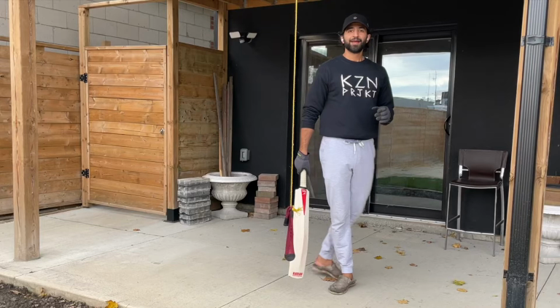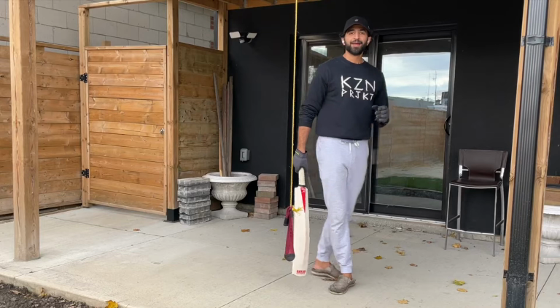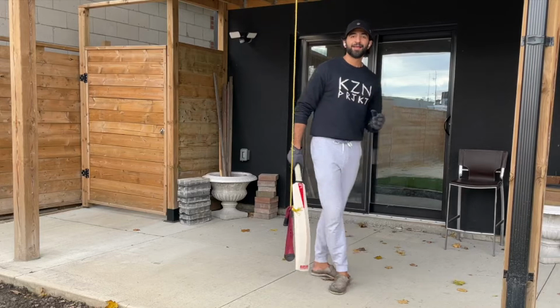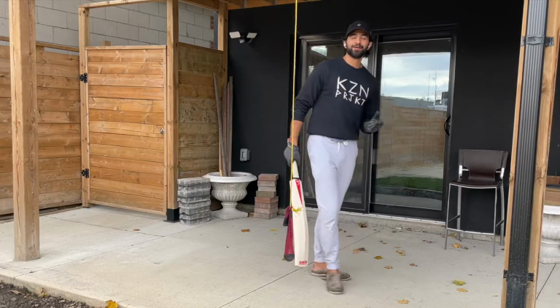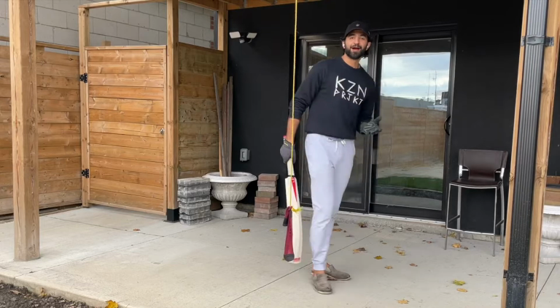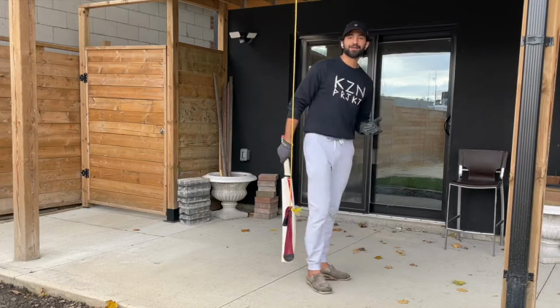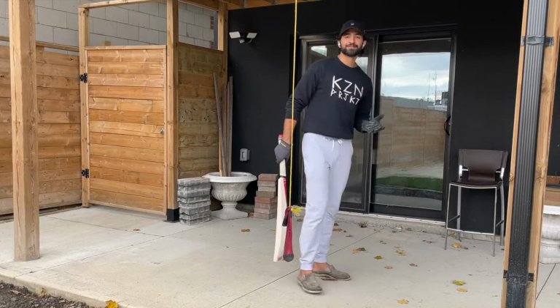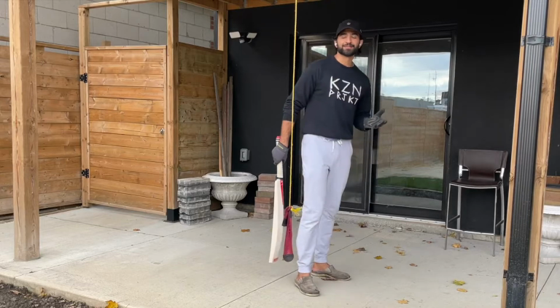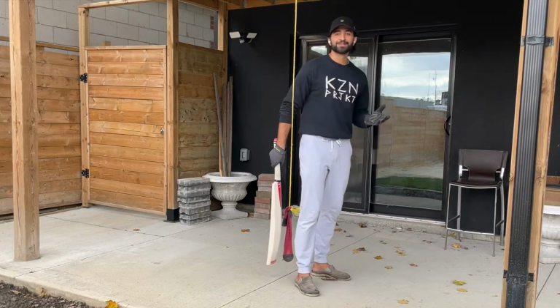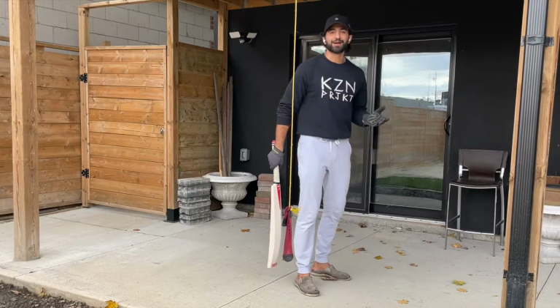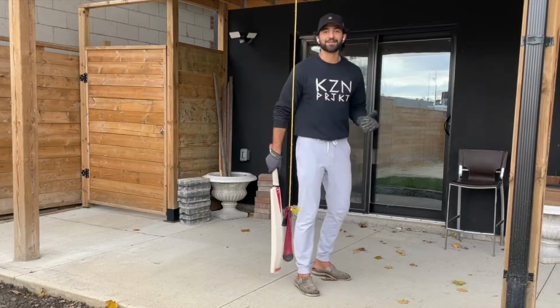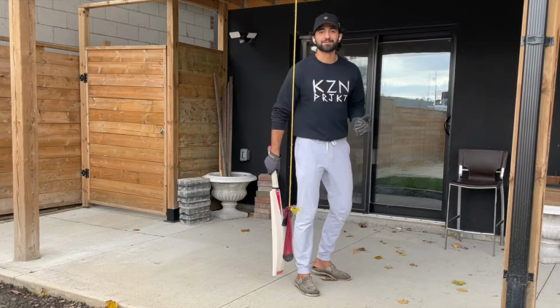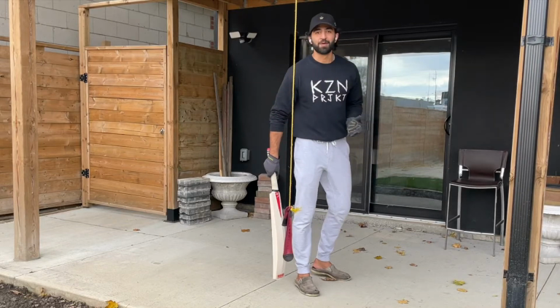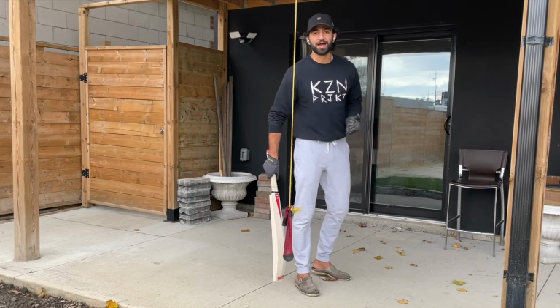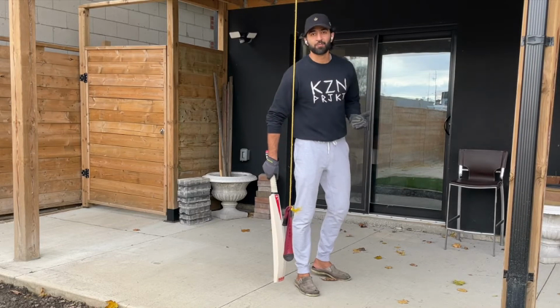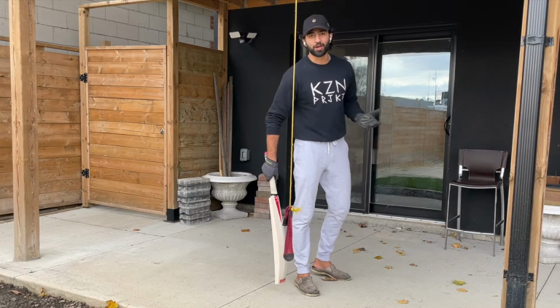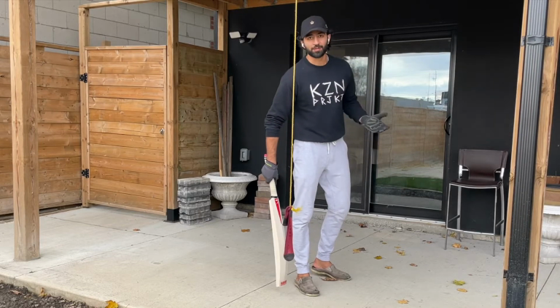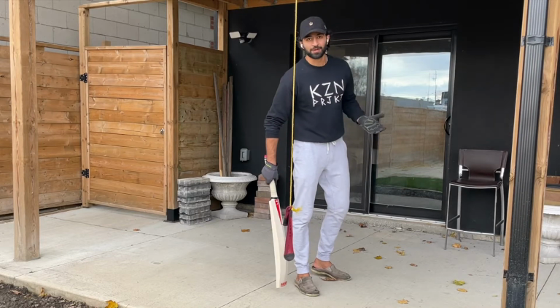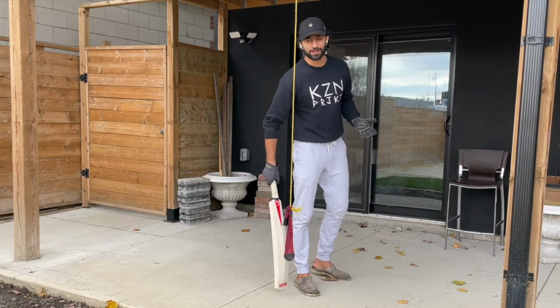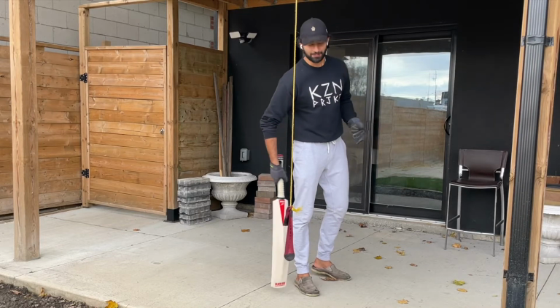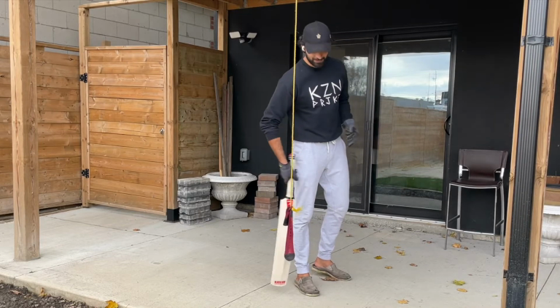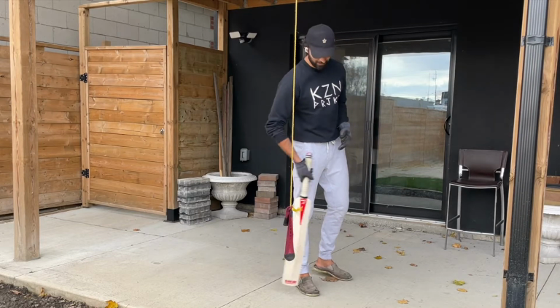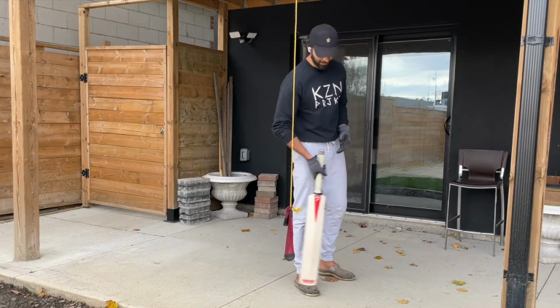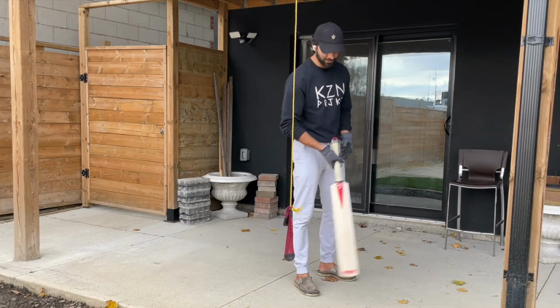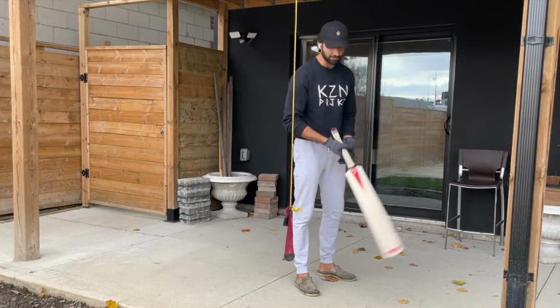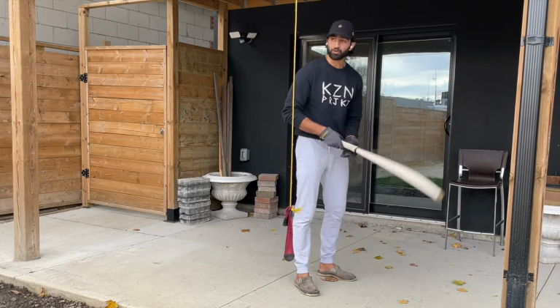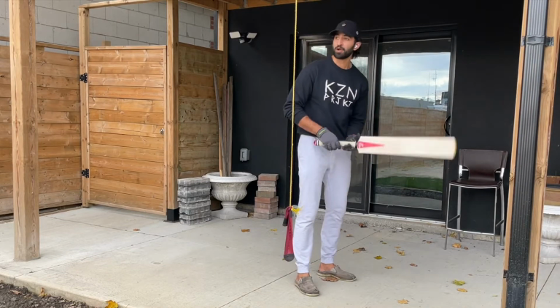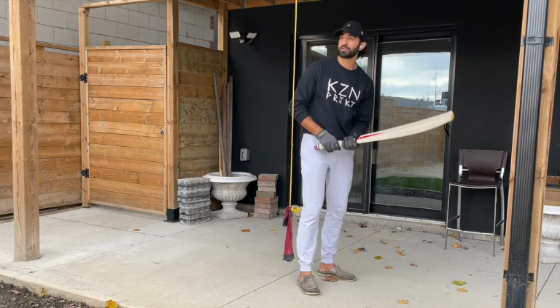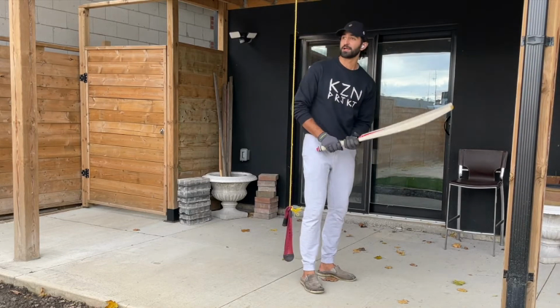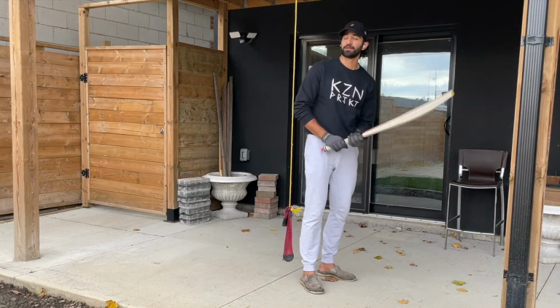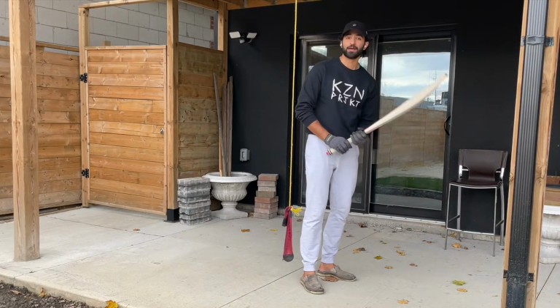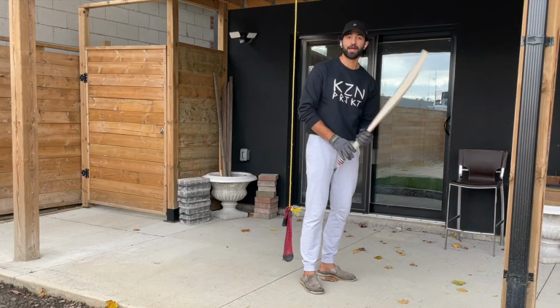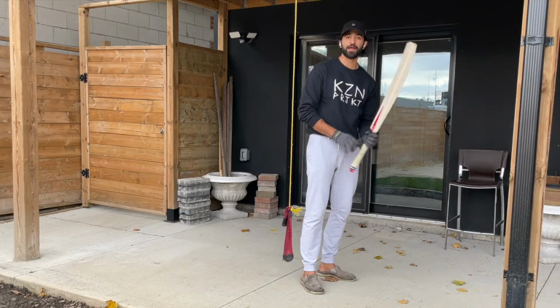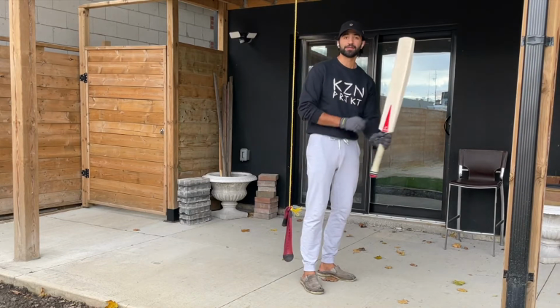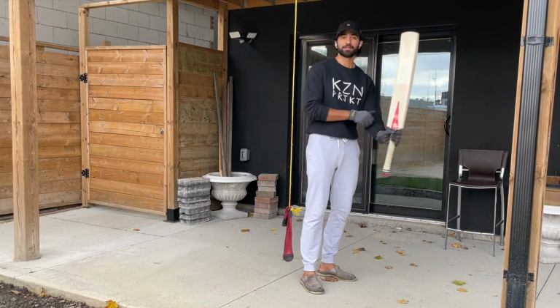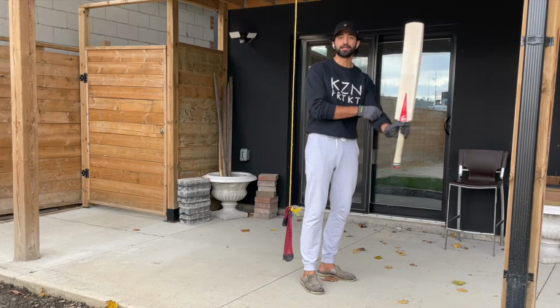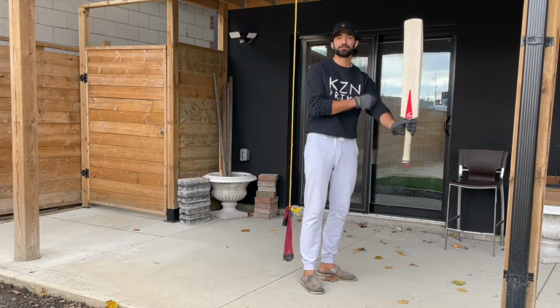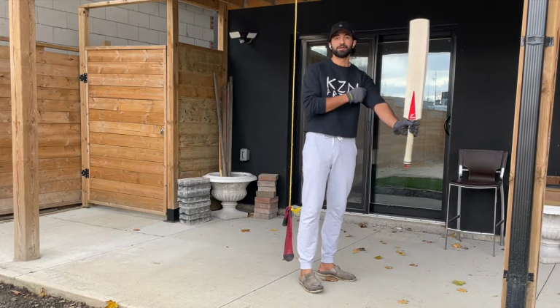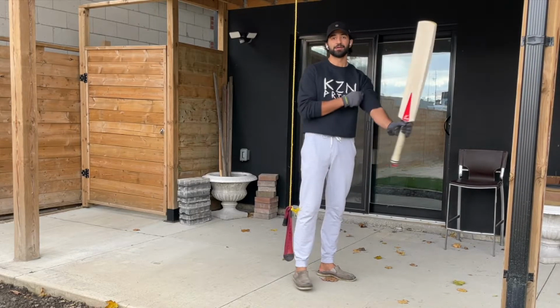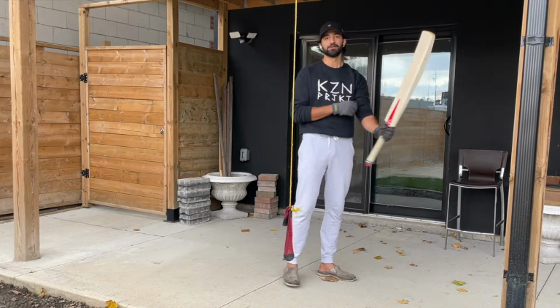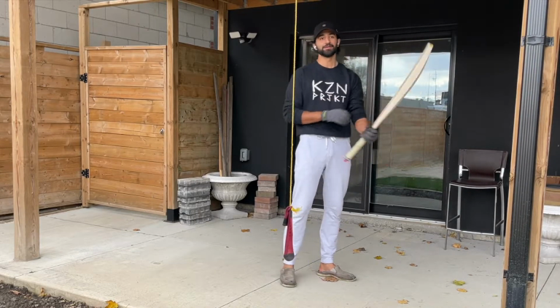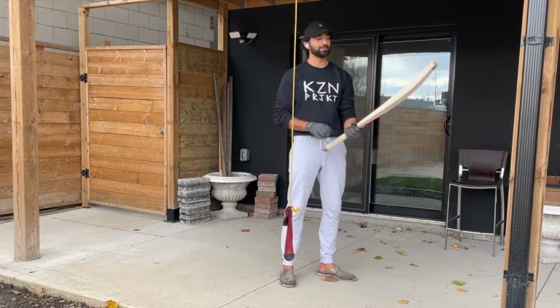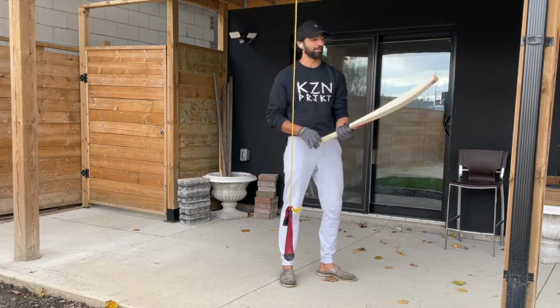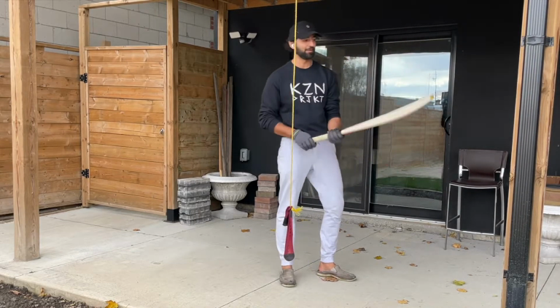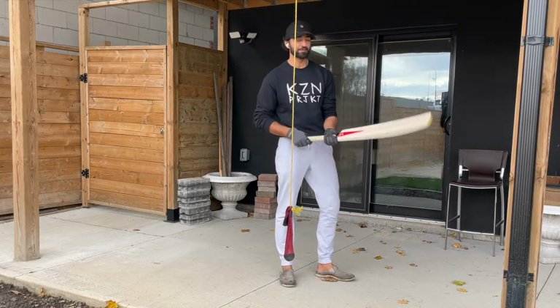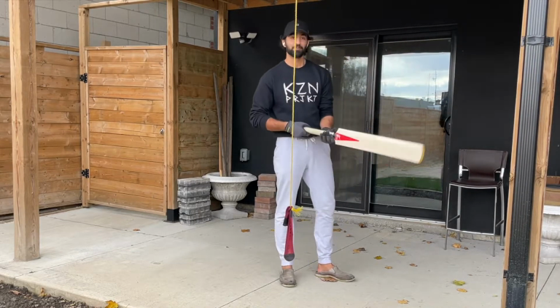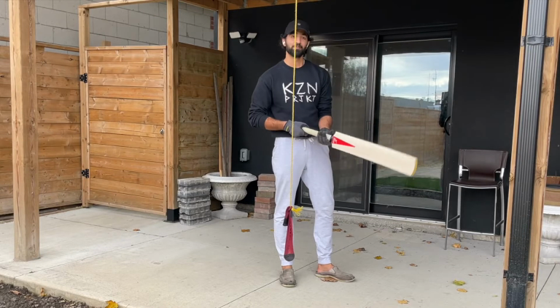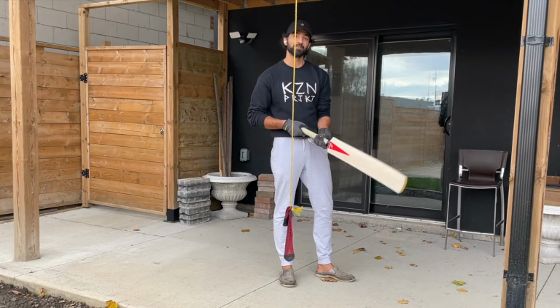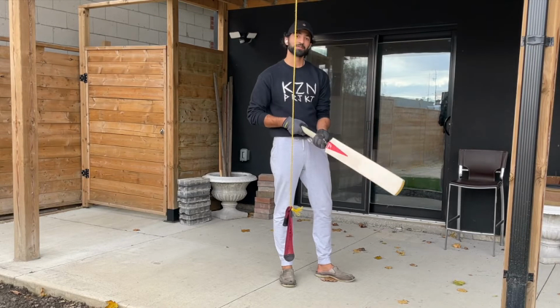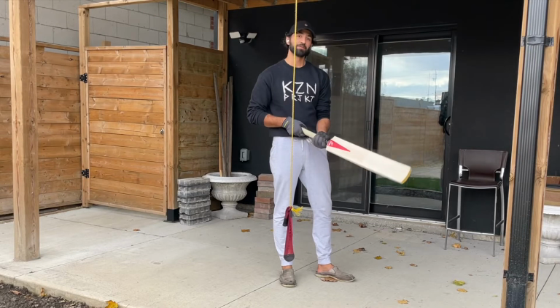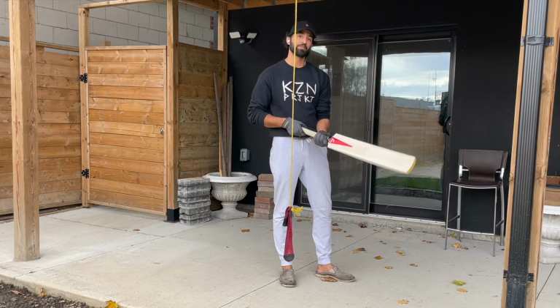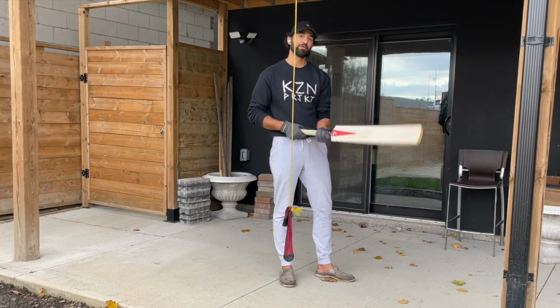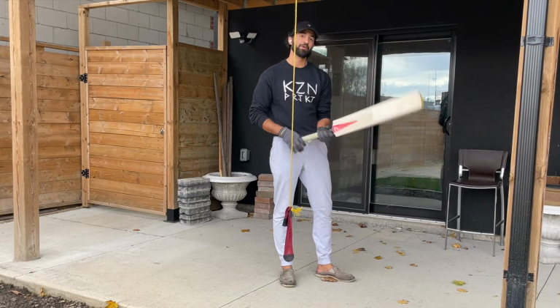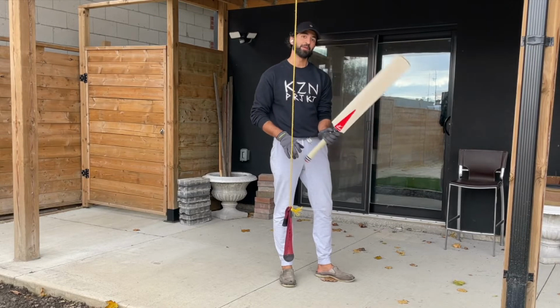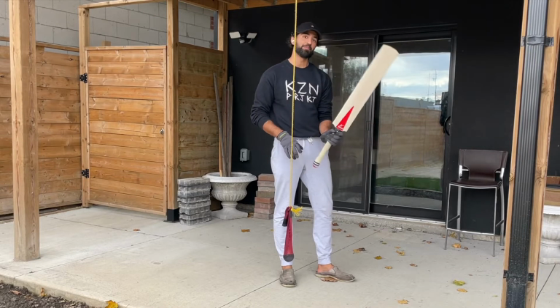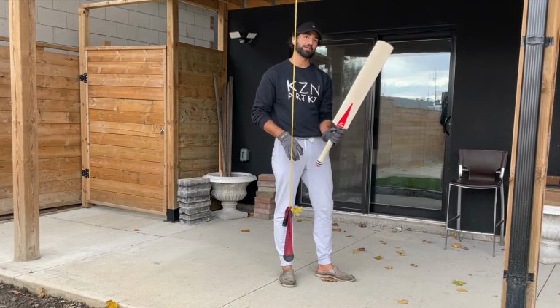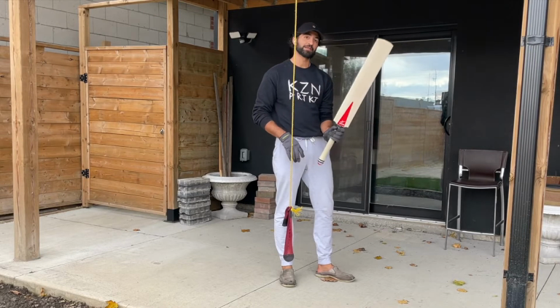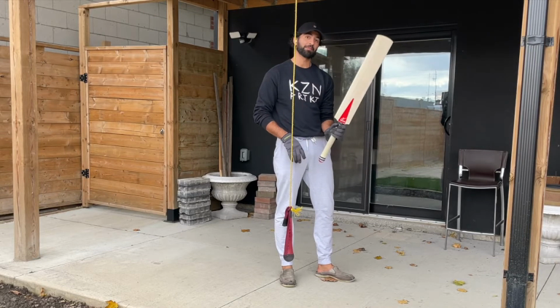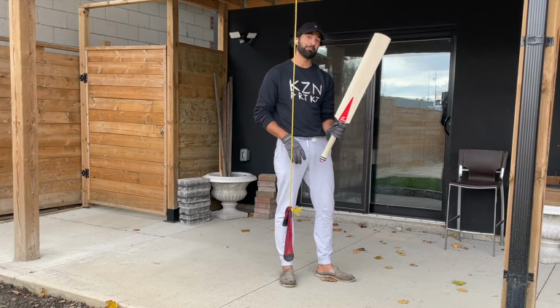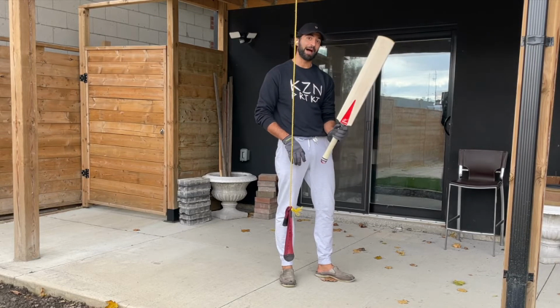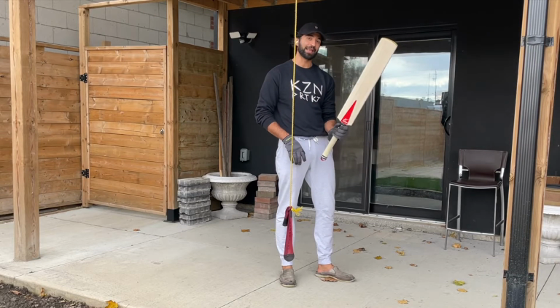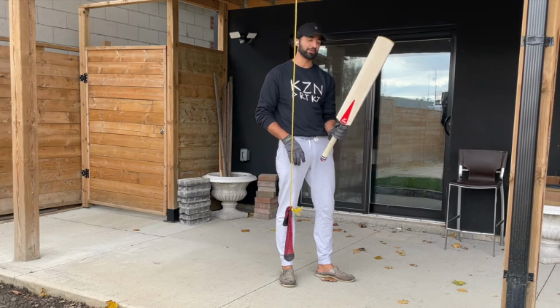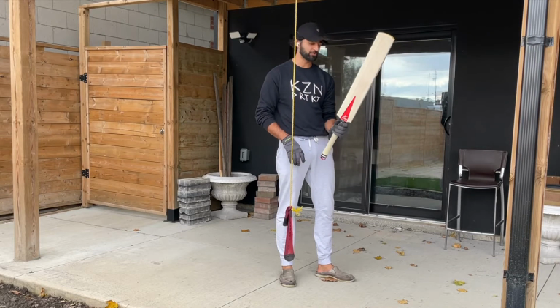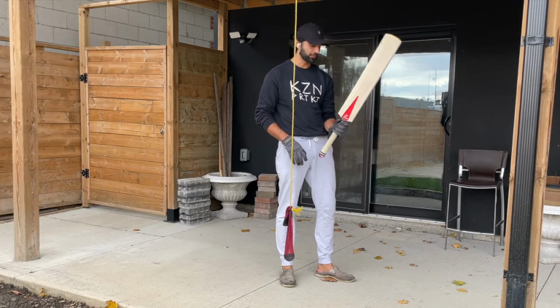Hey, this is the Kaizen Man welcoming you to the Kaizen Project. Today's video is about simple and basic batting drills.